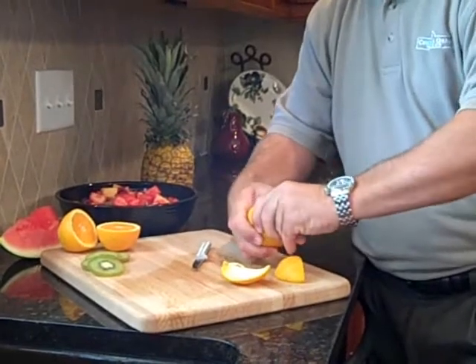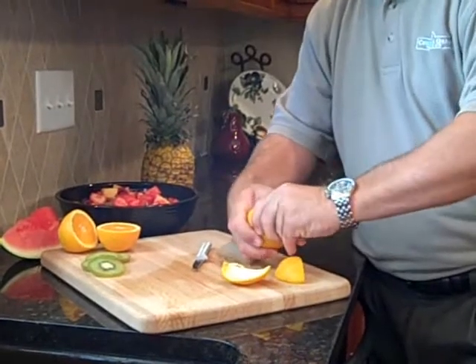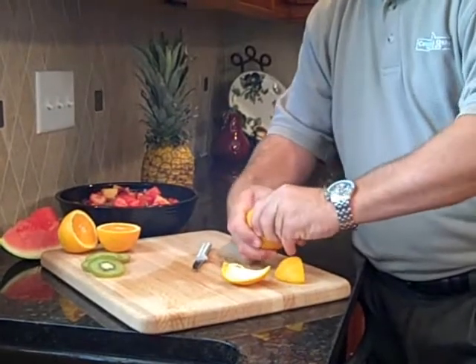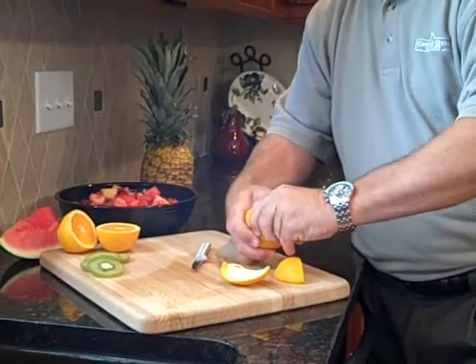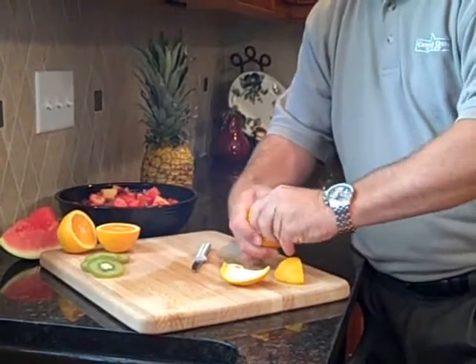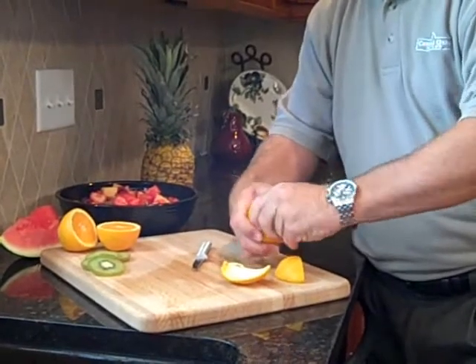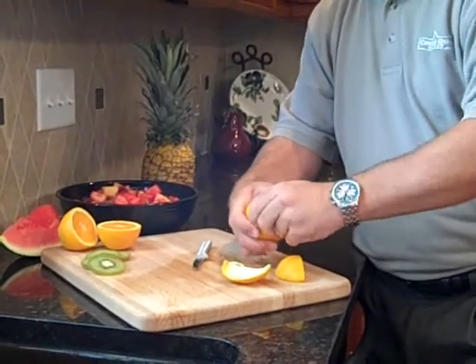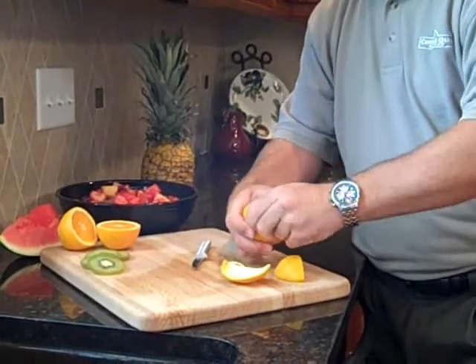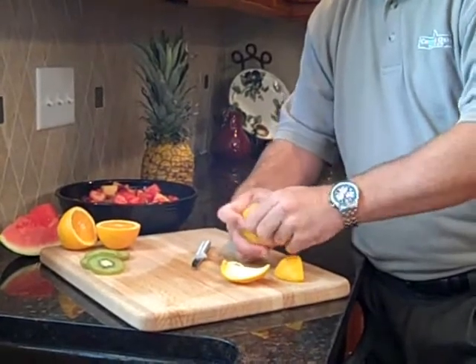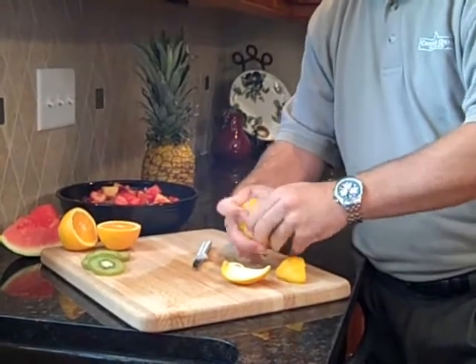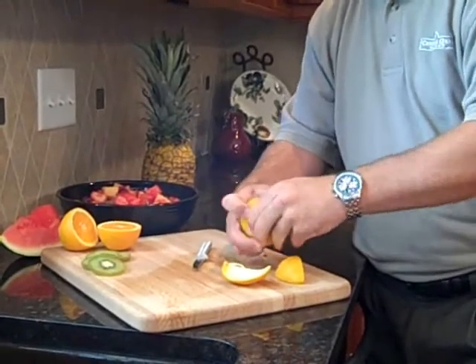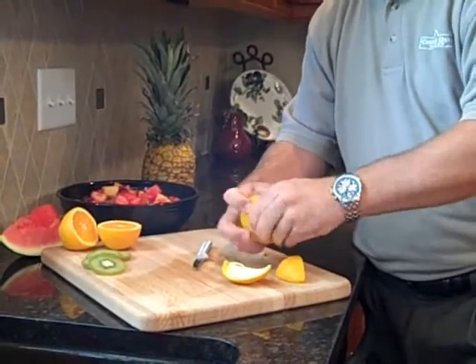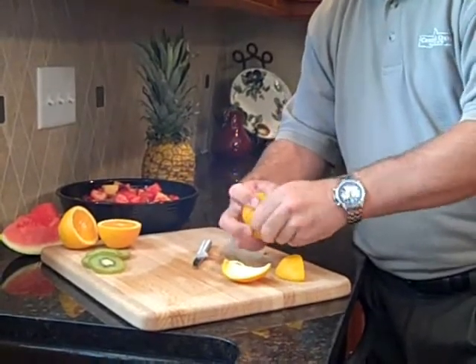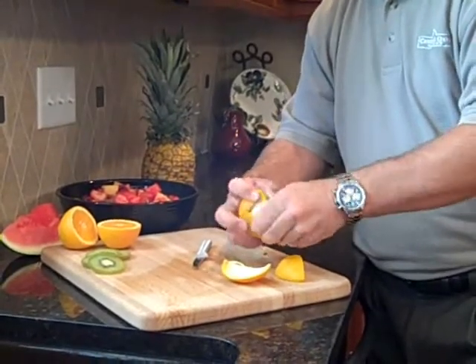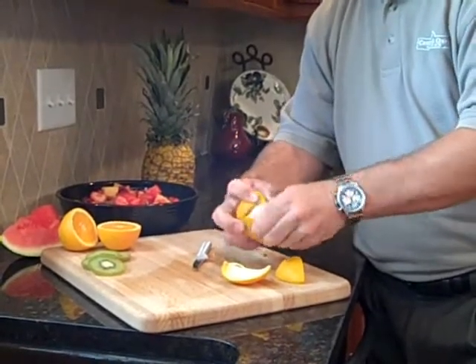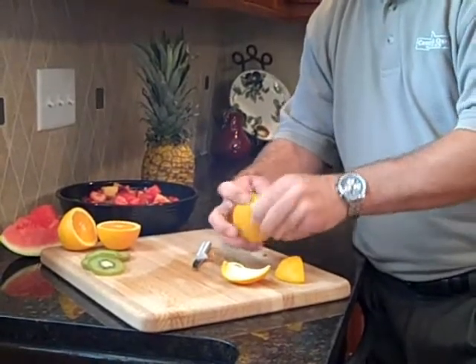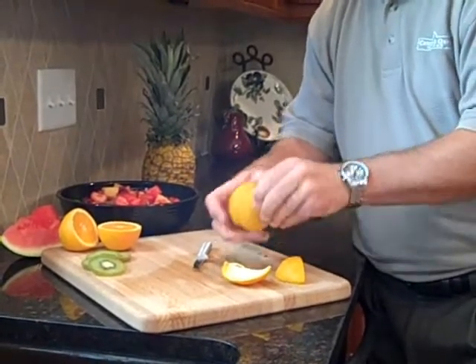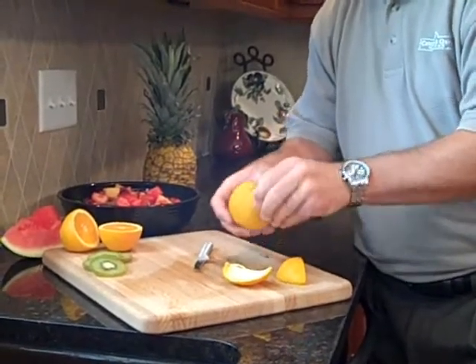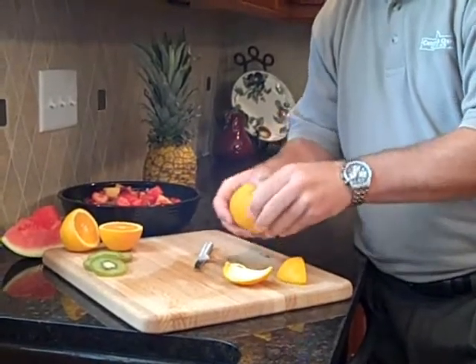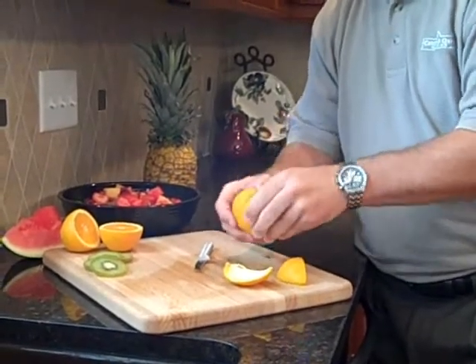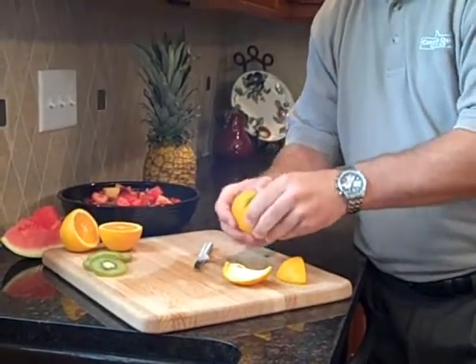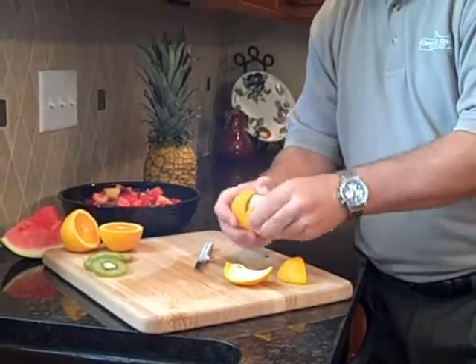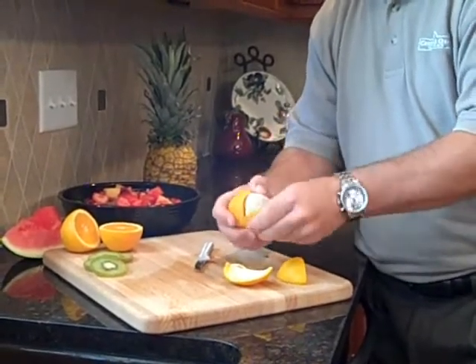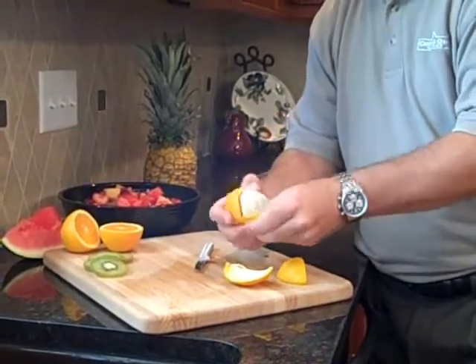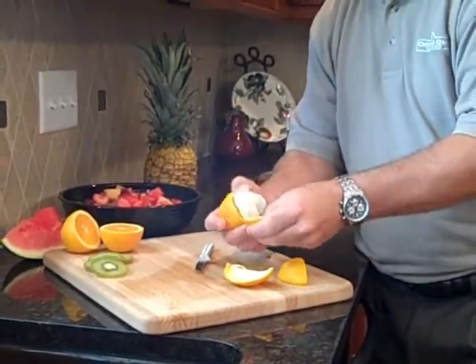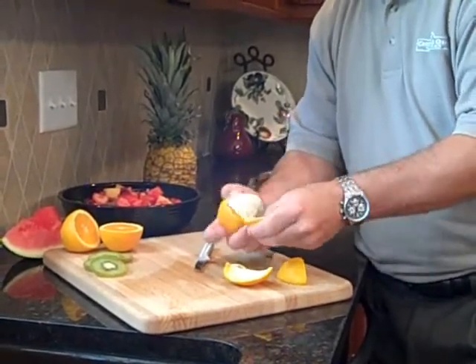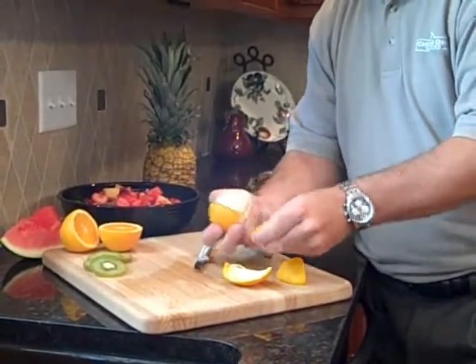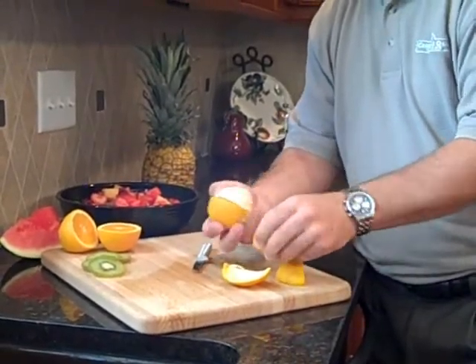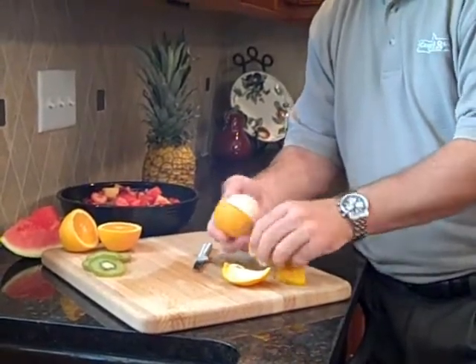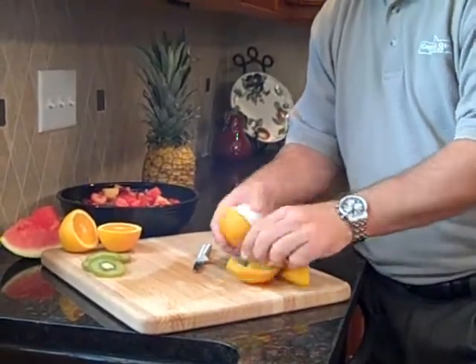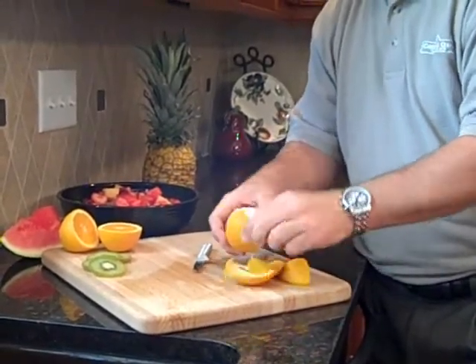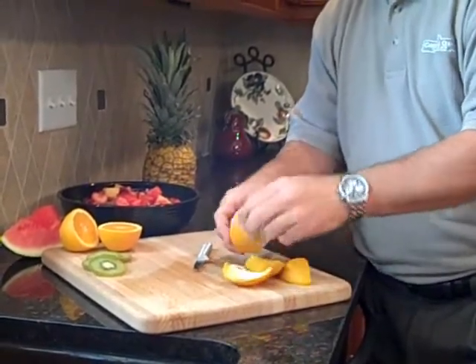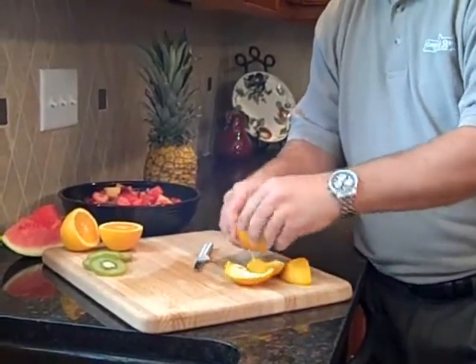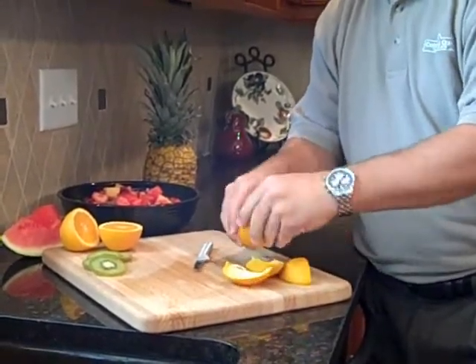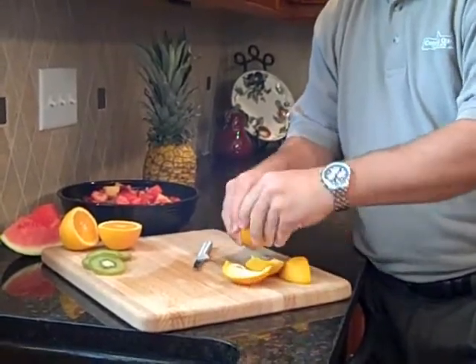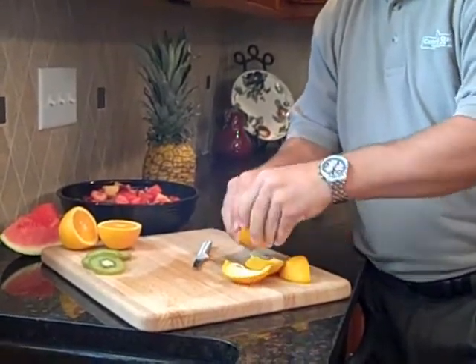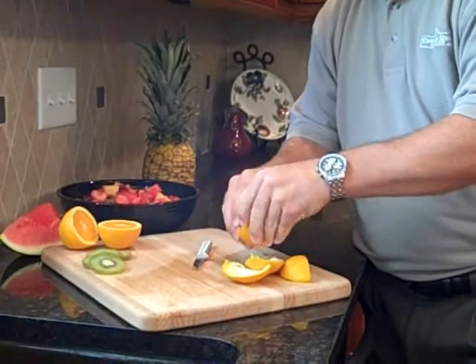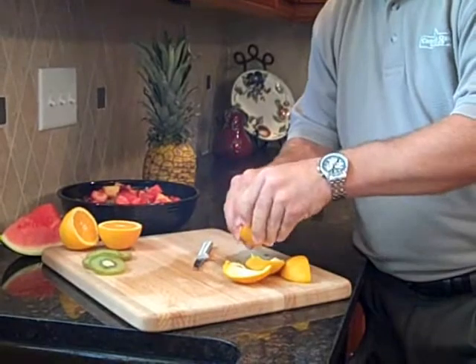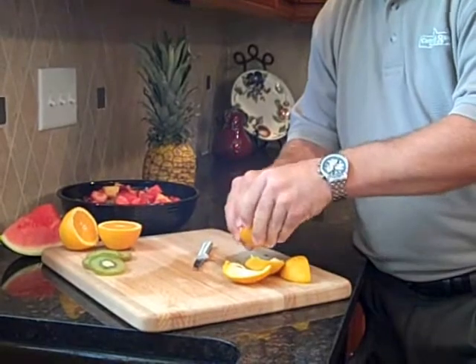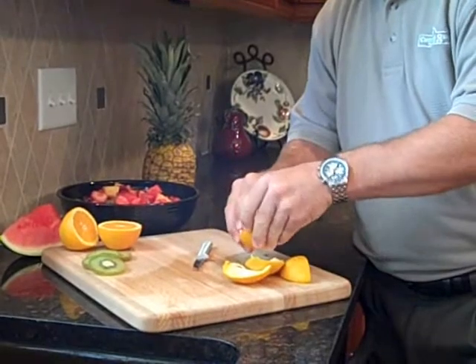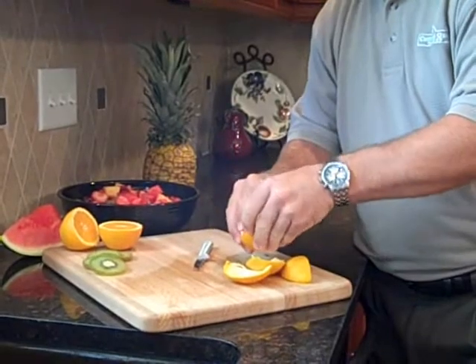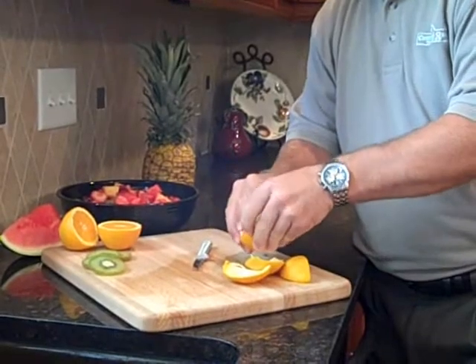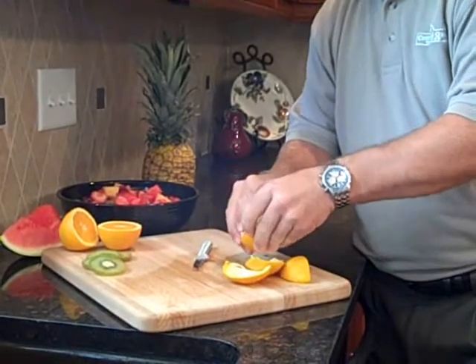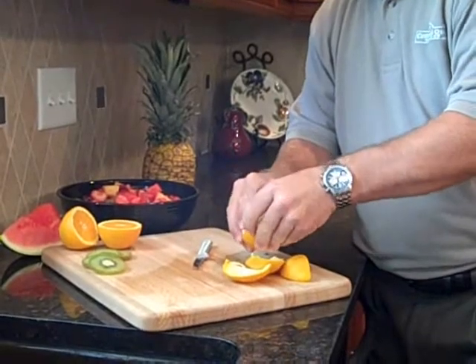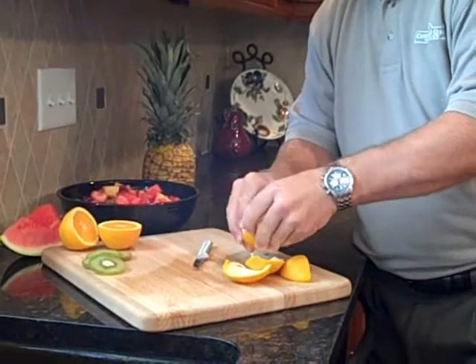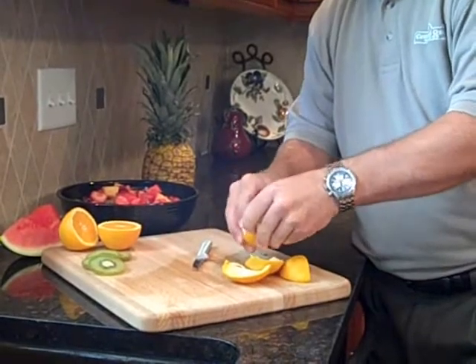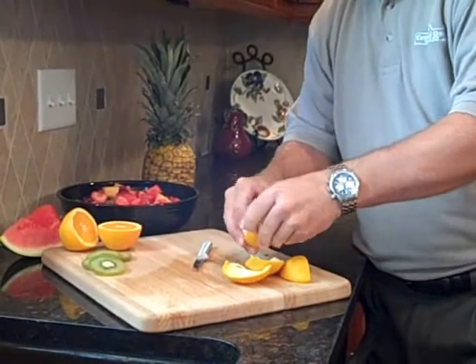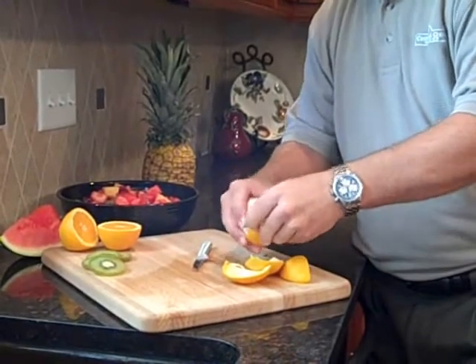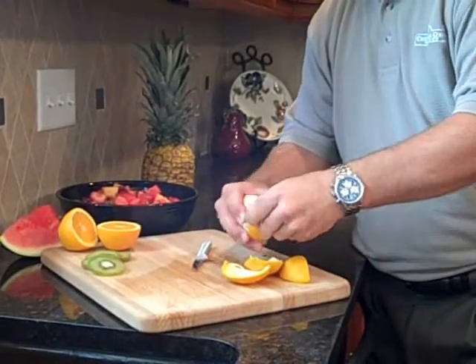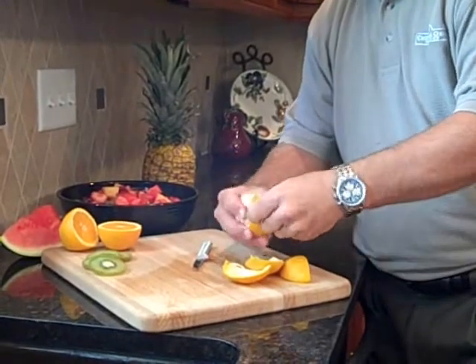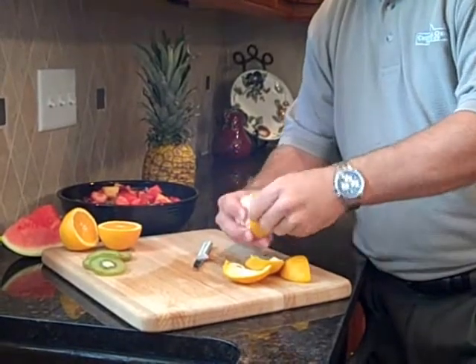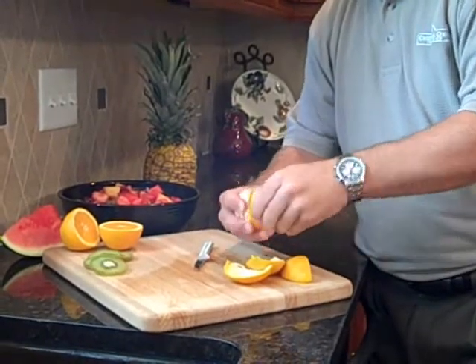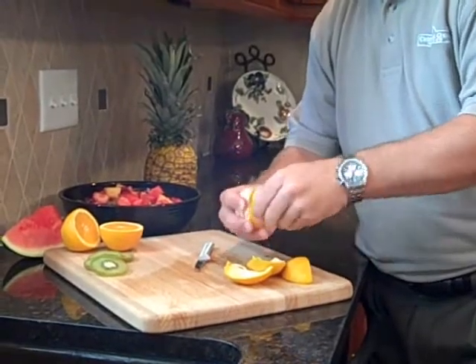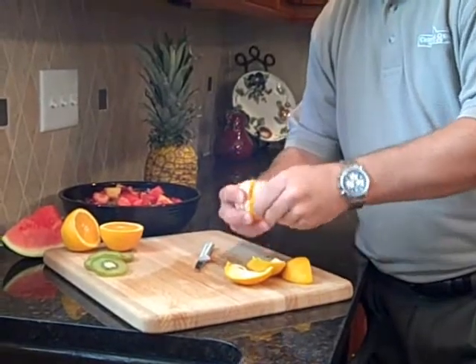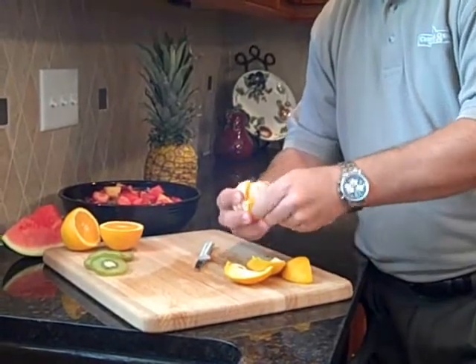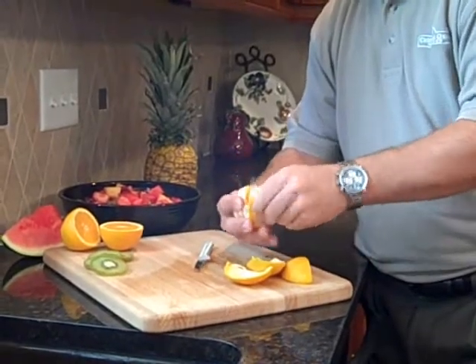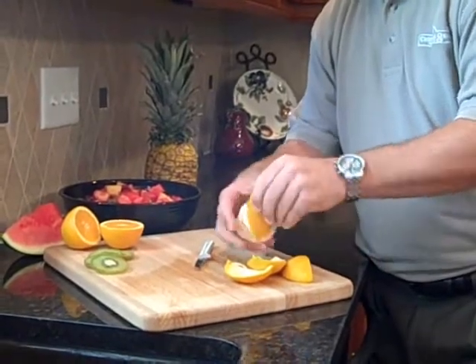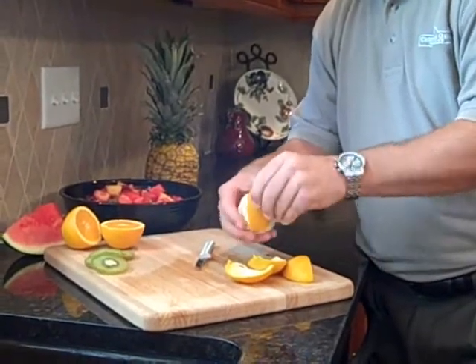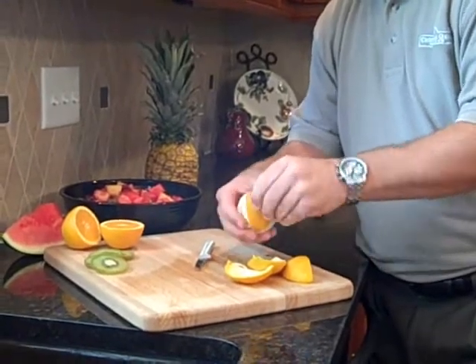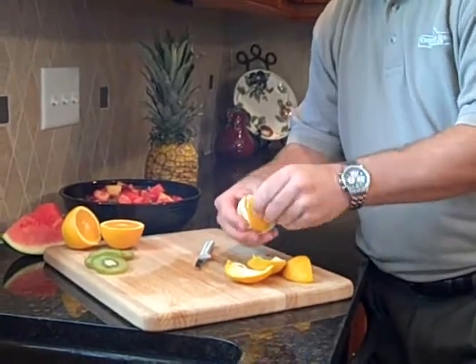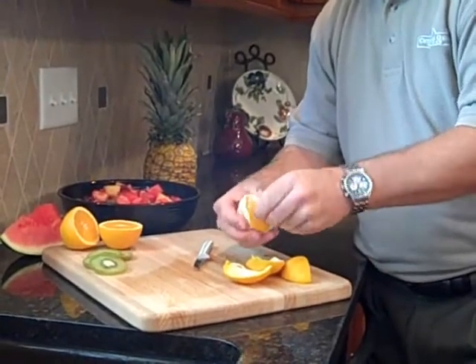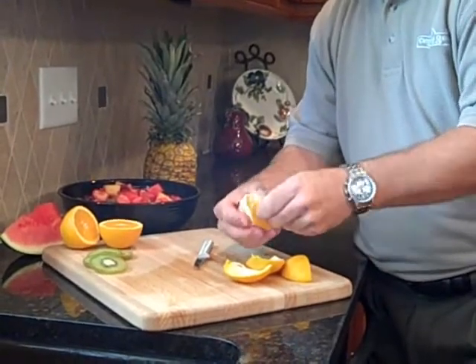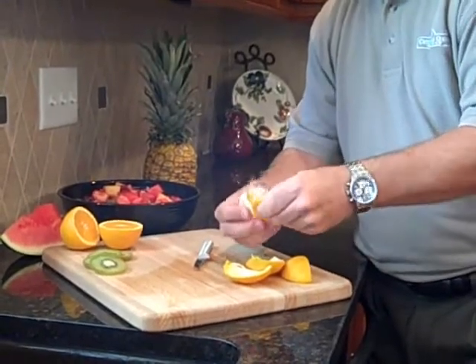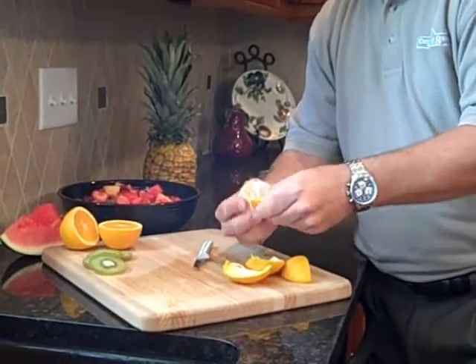In a couple of seconds you have the orange peeled for a healthy snack or to use in your favorite dish.